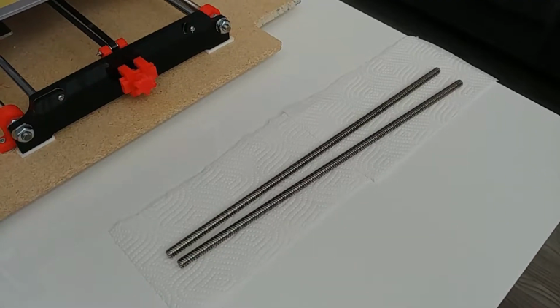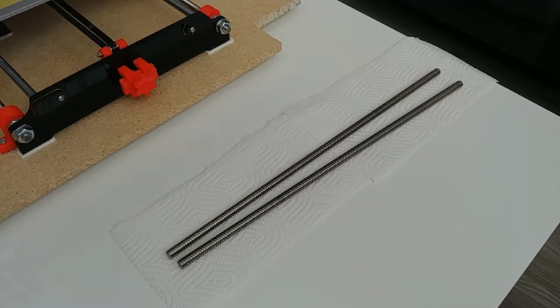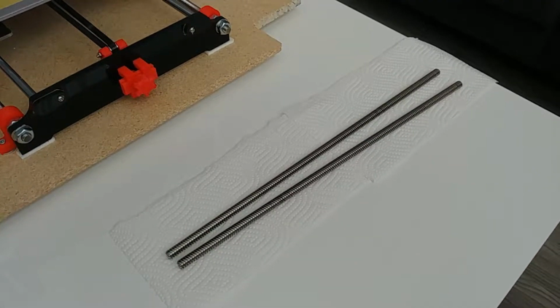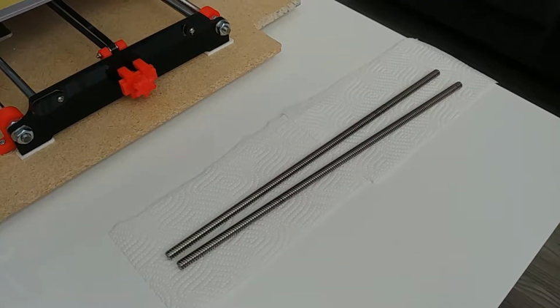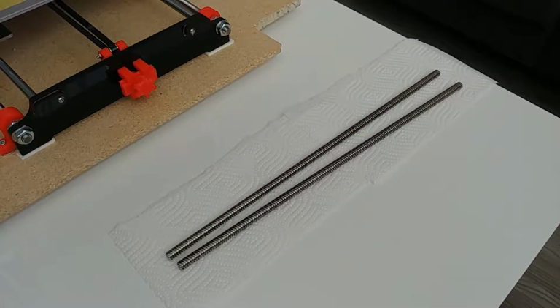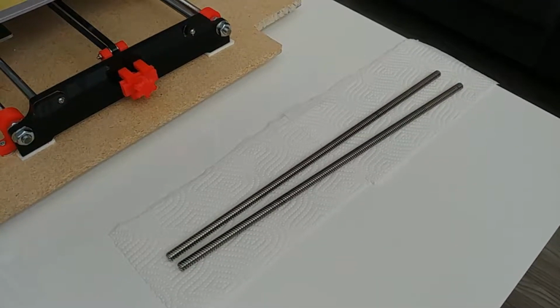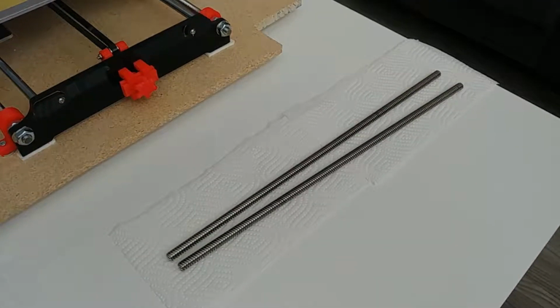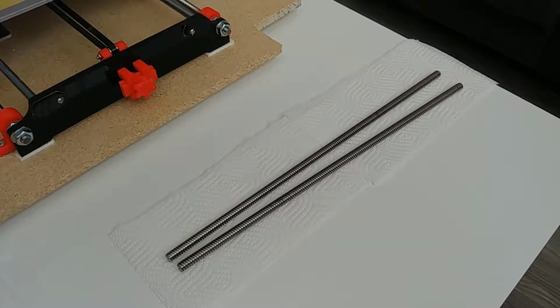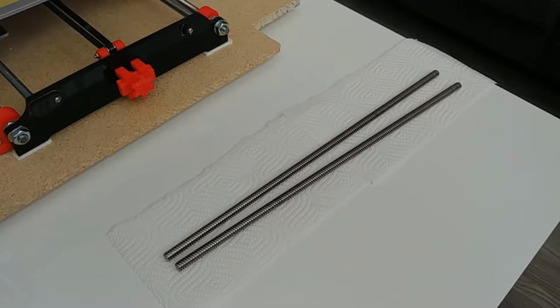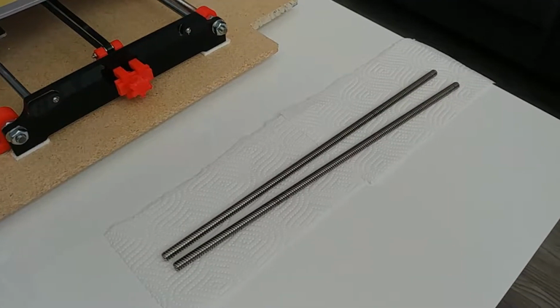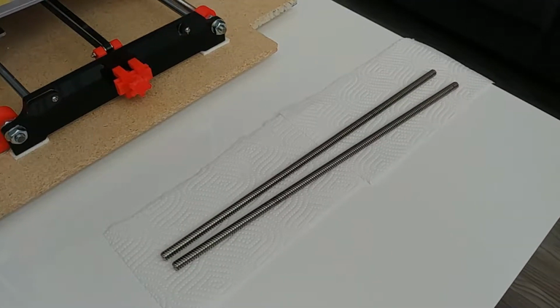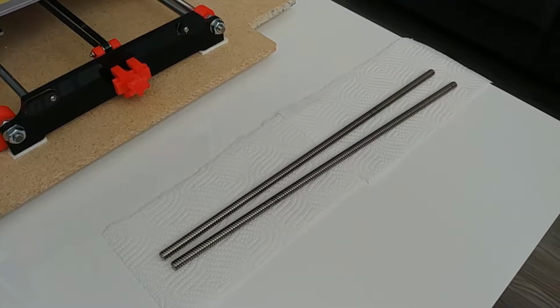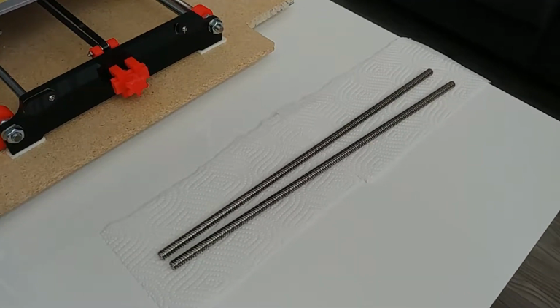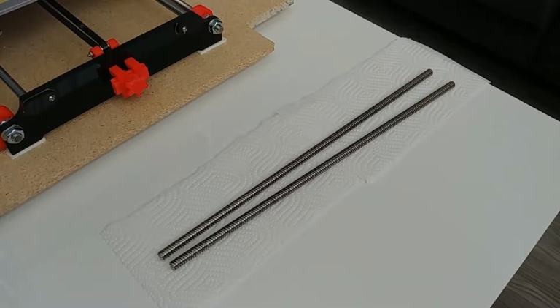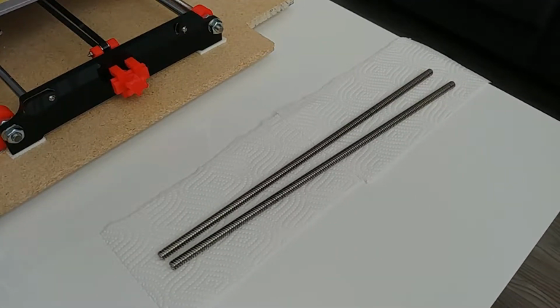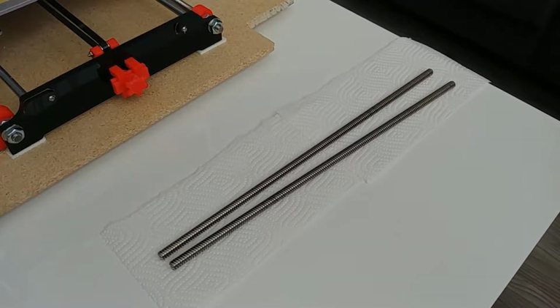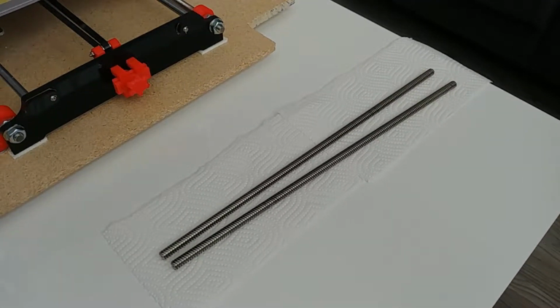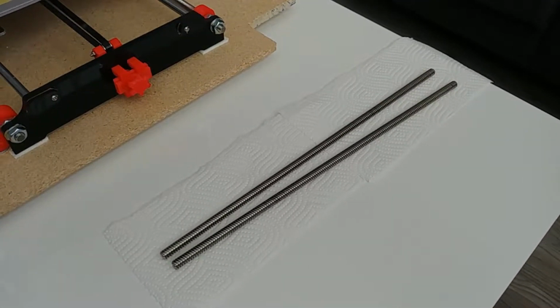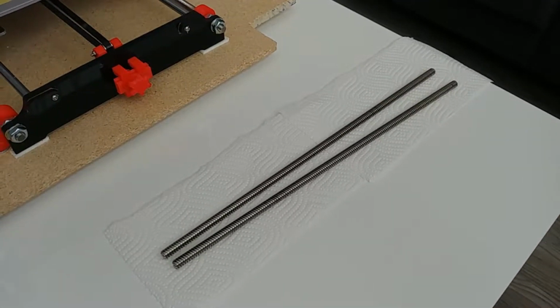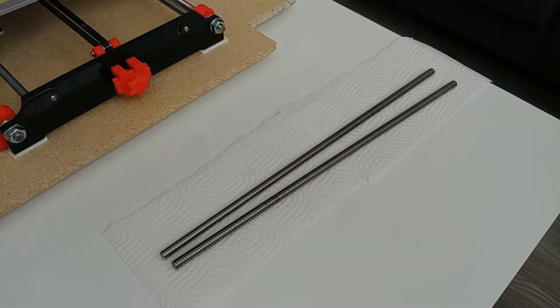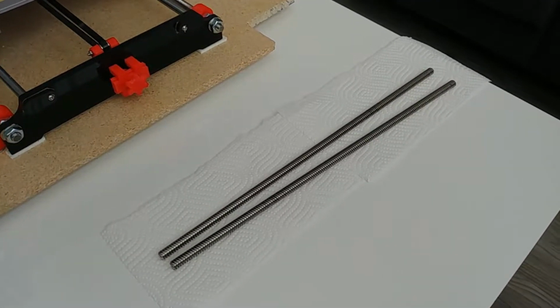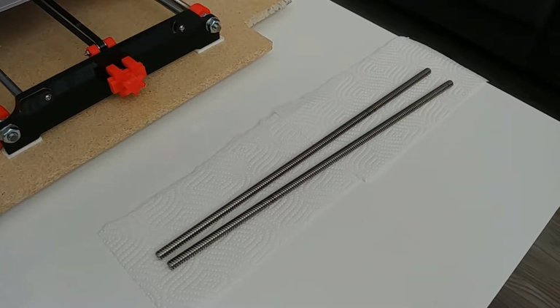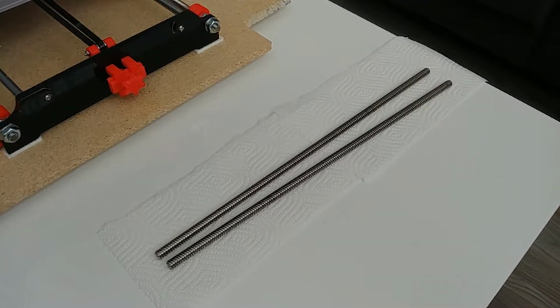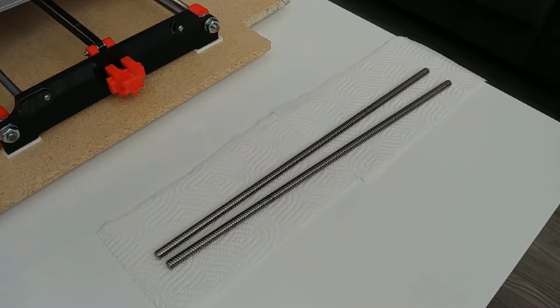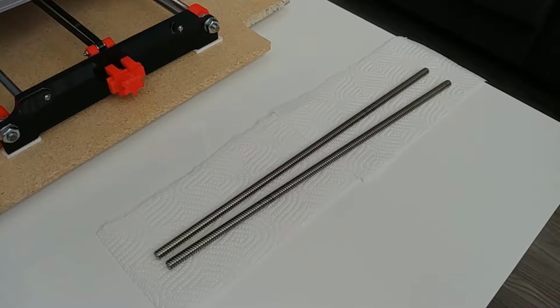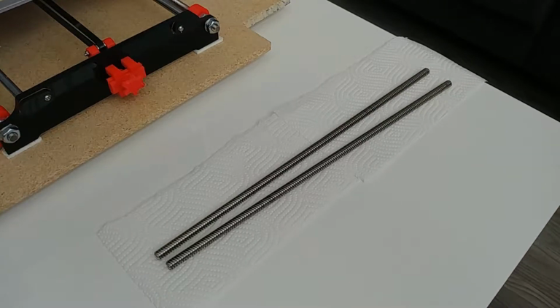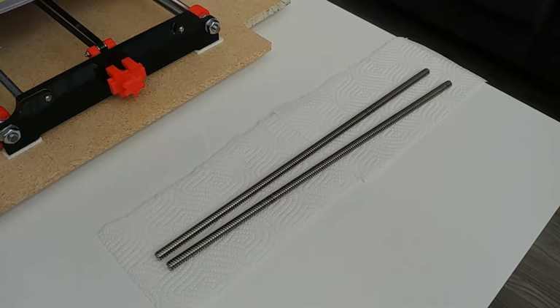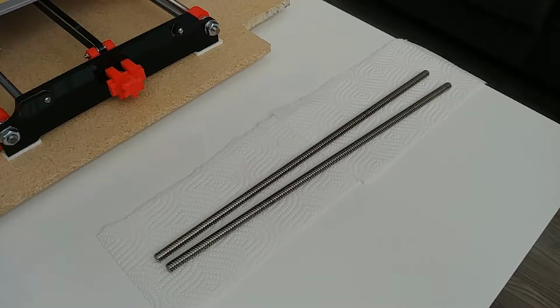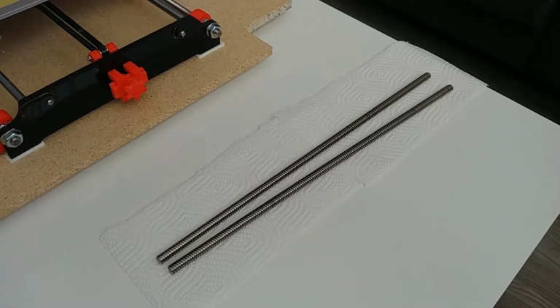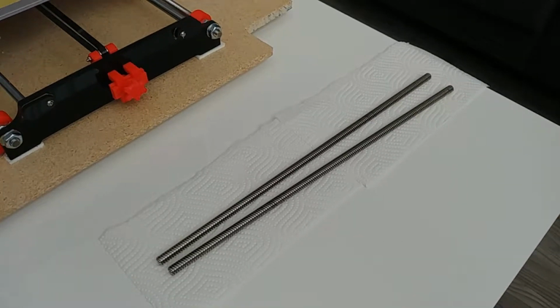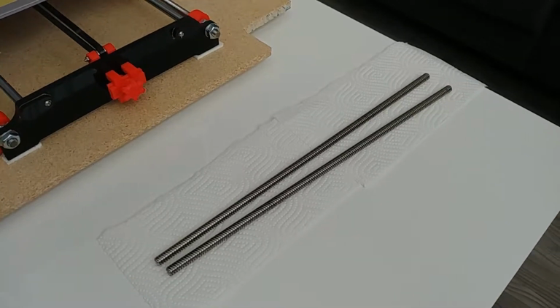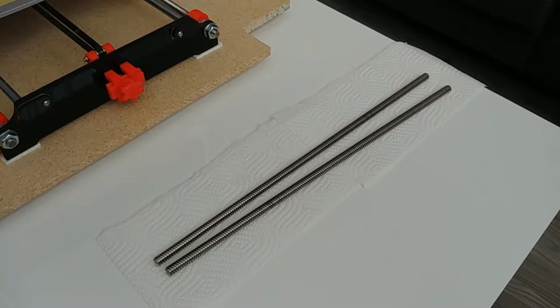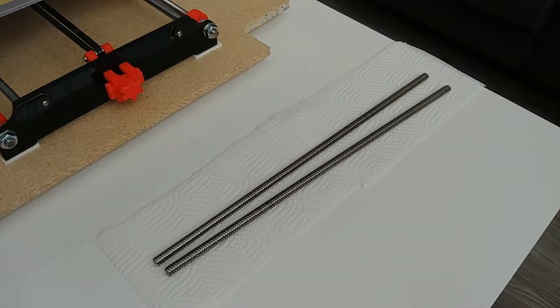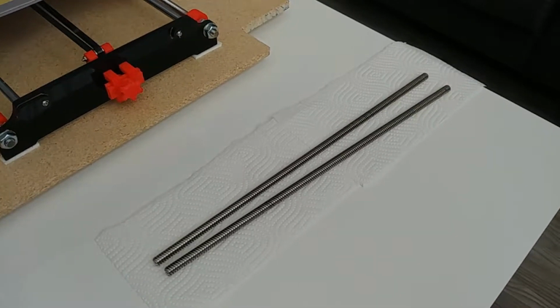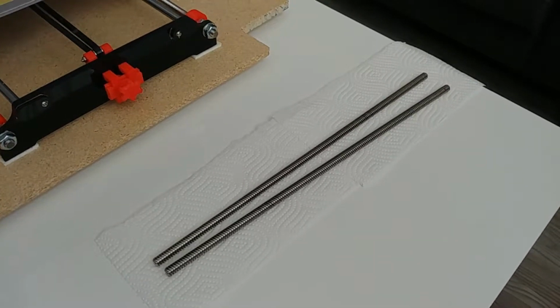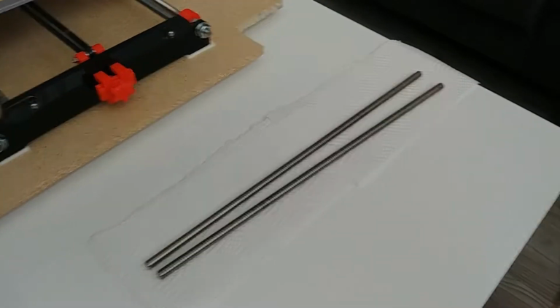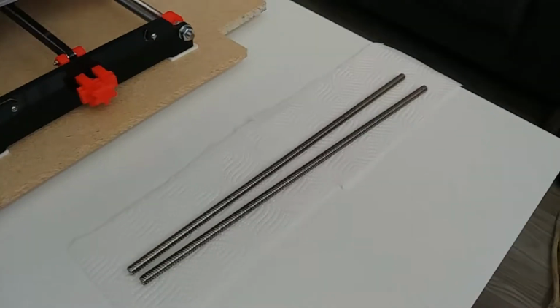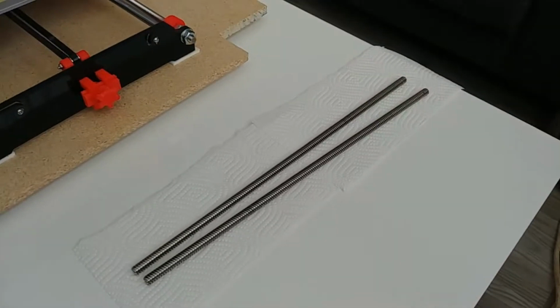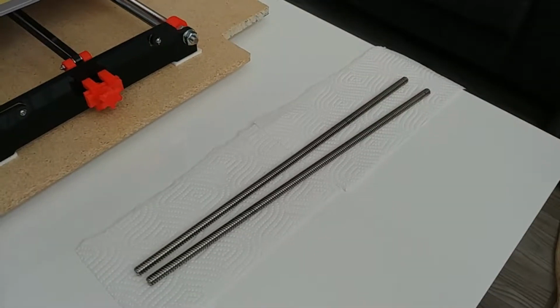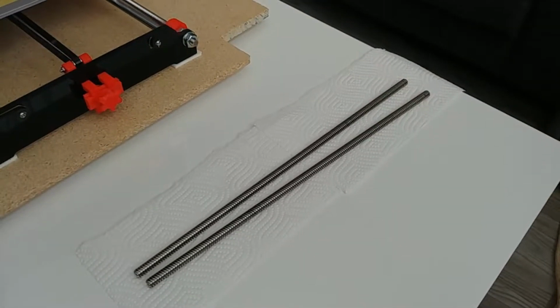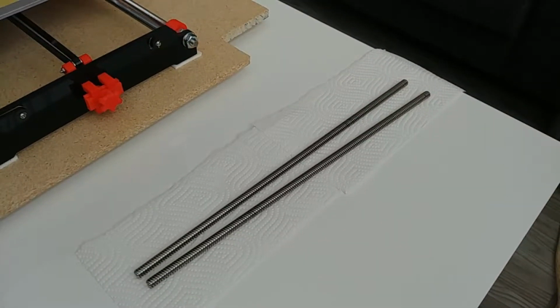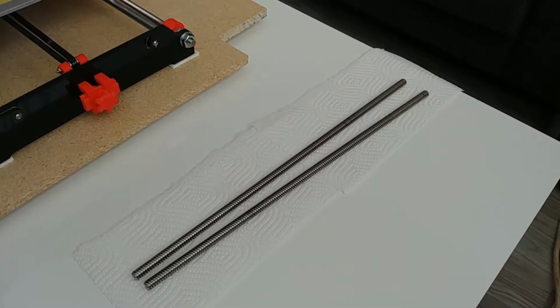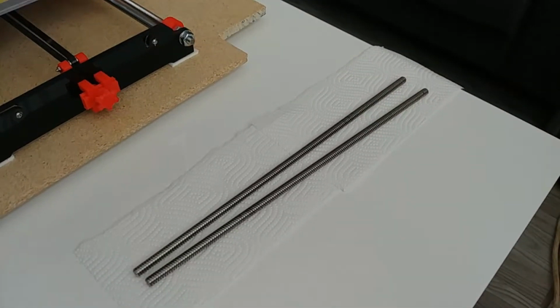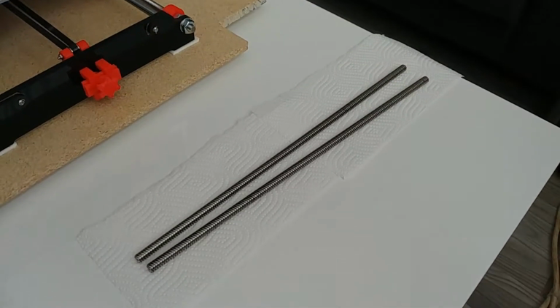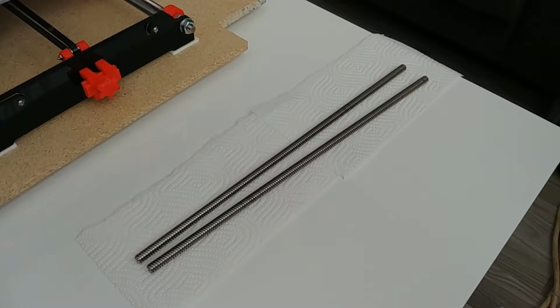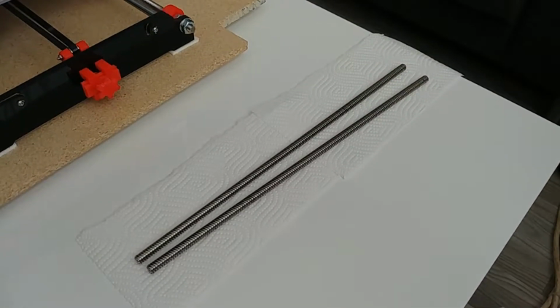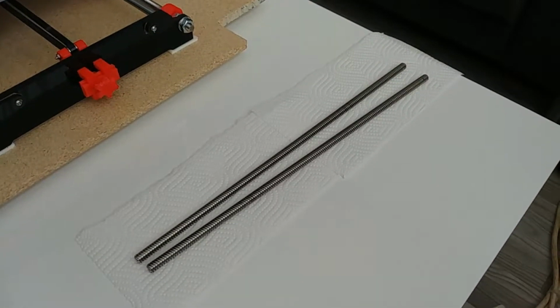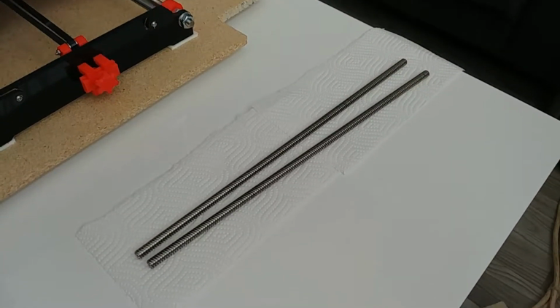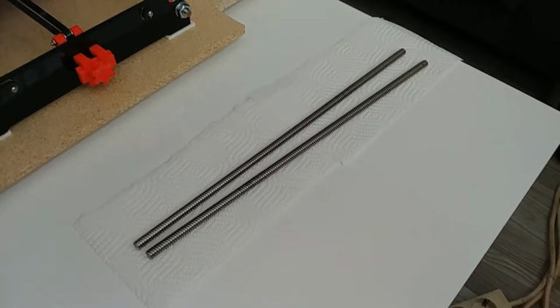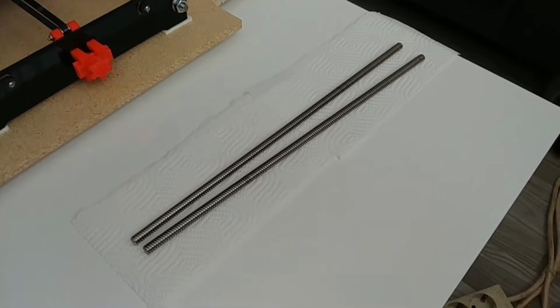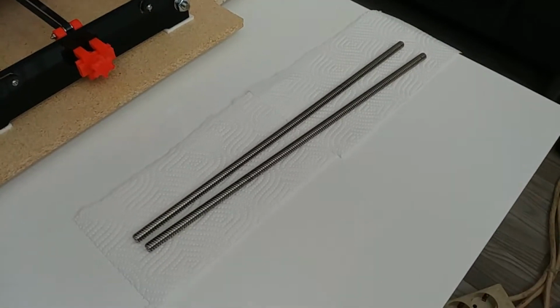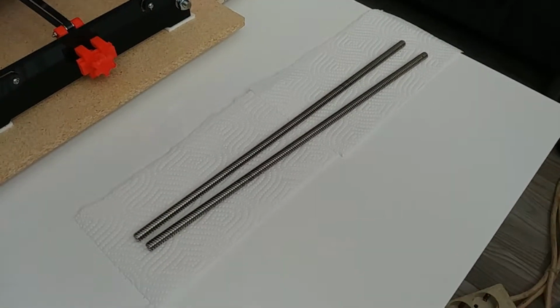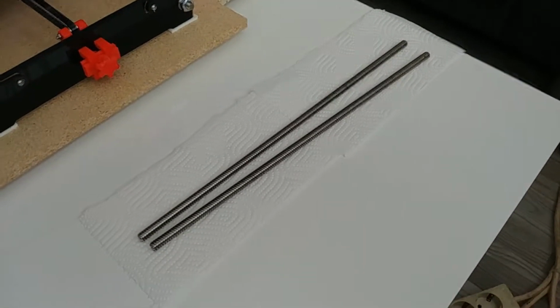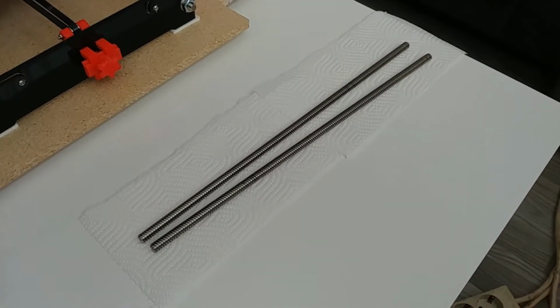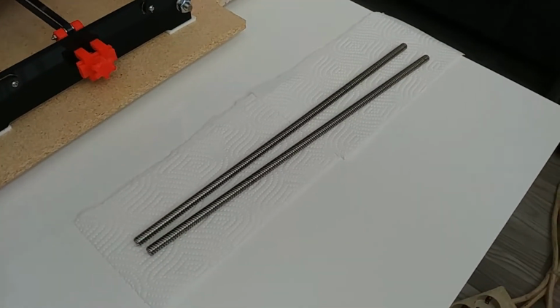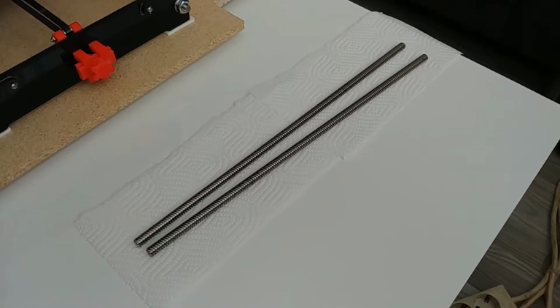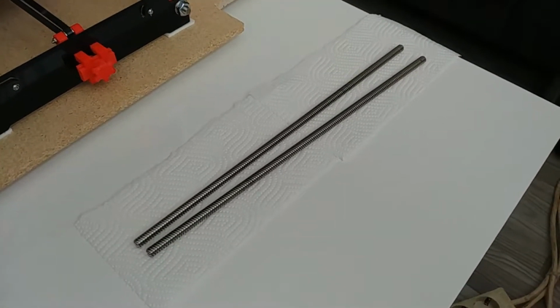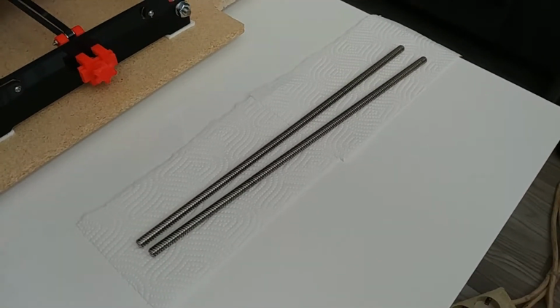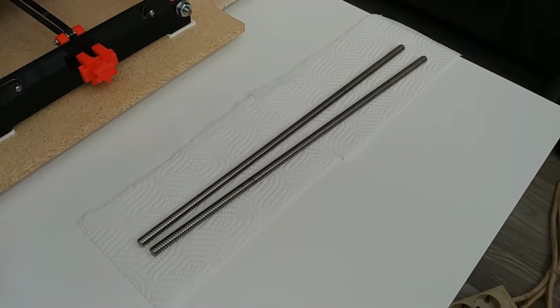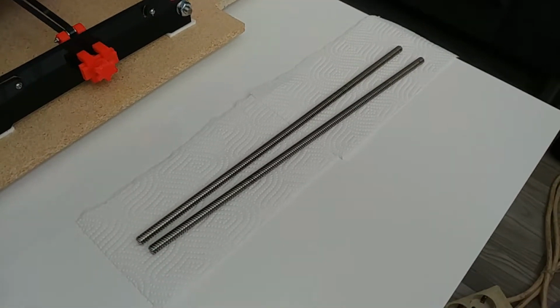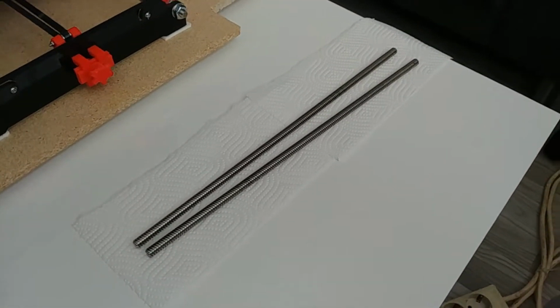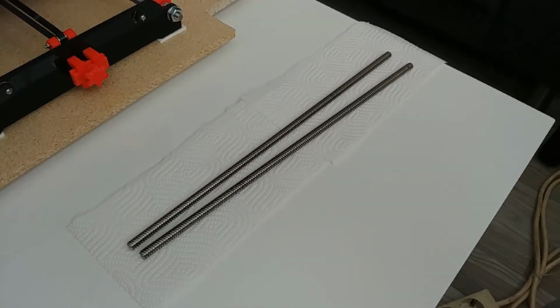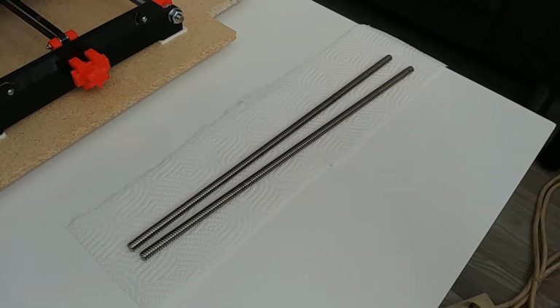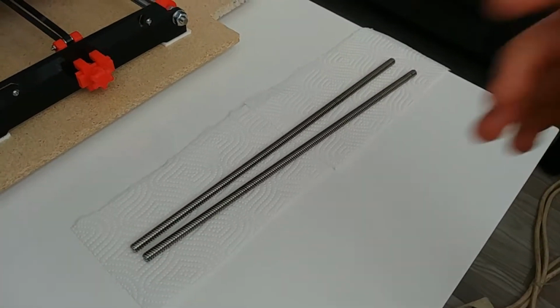Now is a good time to grease the lead screw rods. At least on my printer, putting some lubricant on the lead screws took away a lot of the noise.